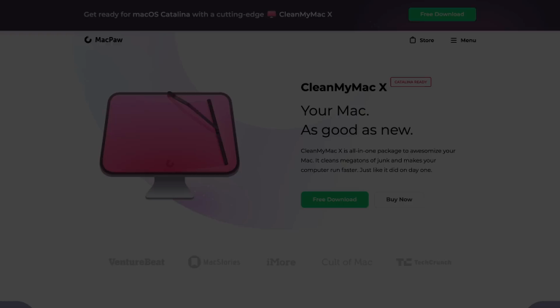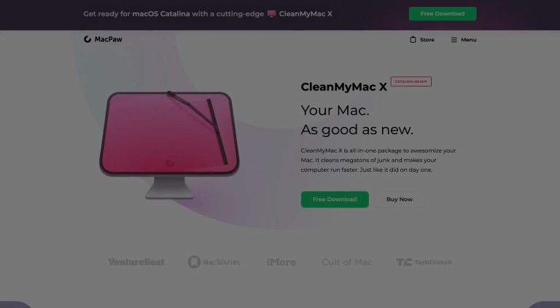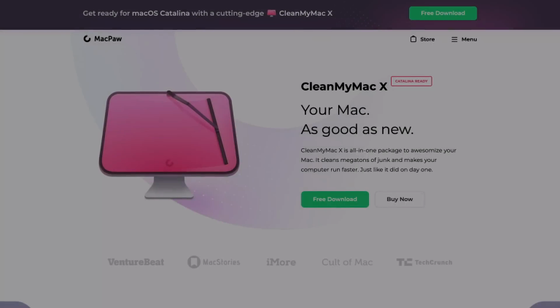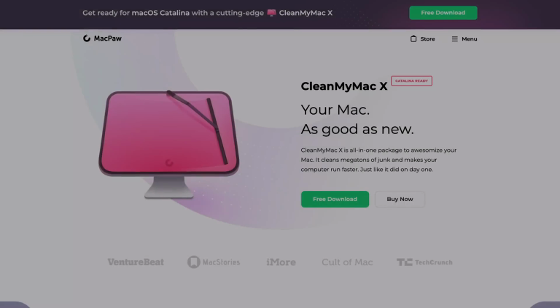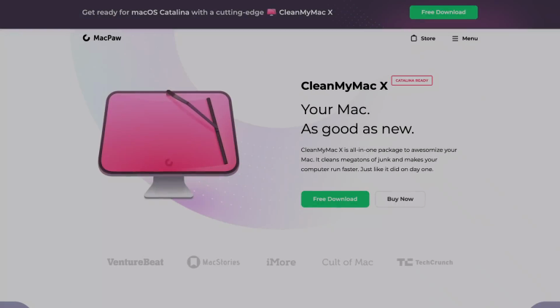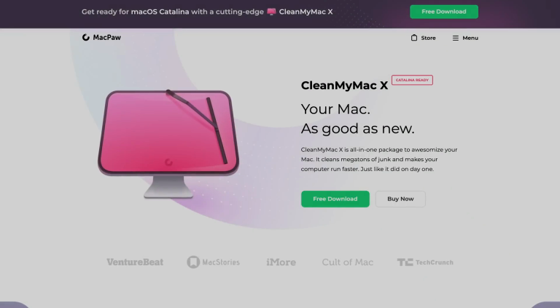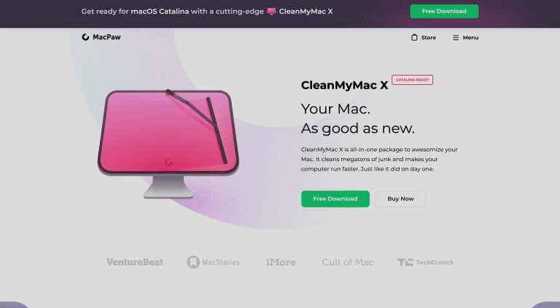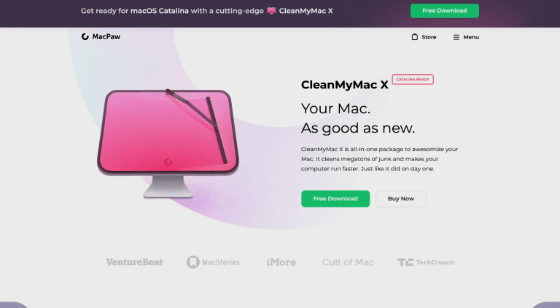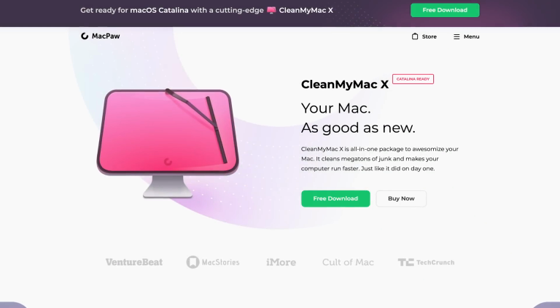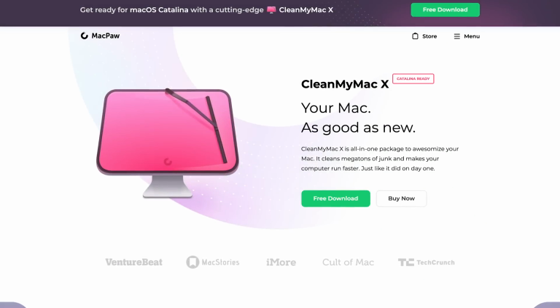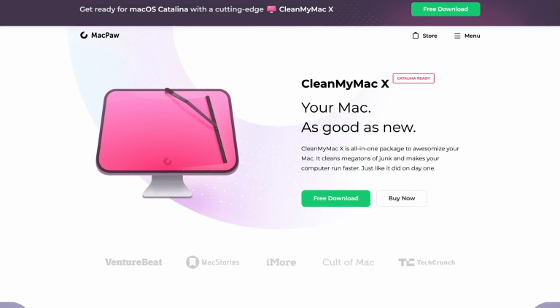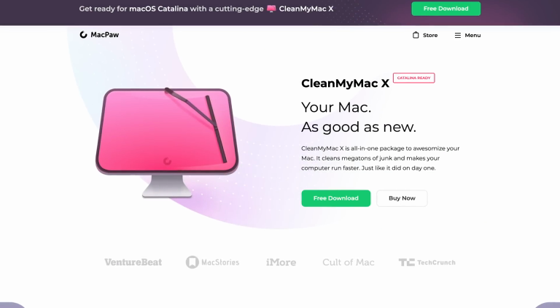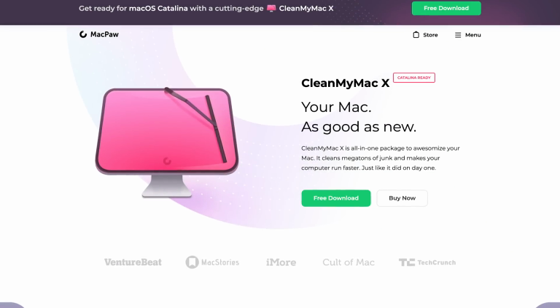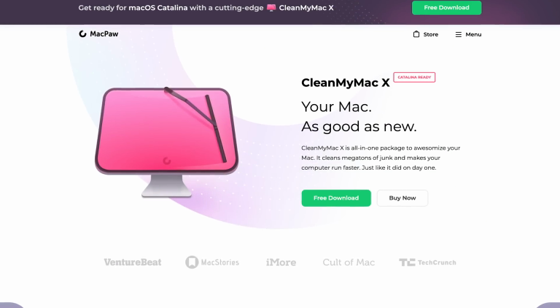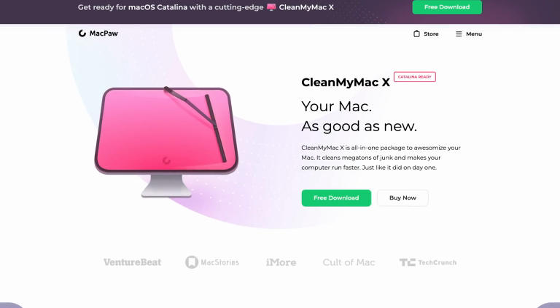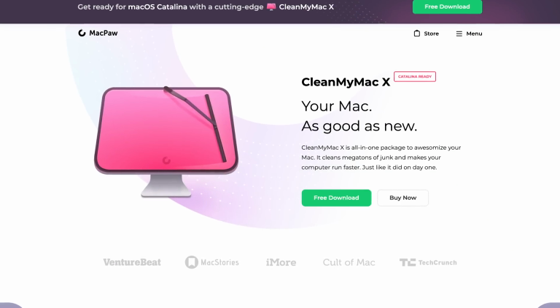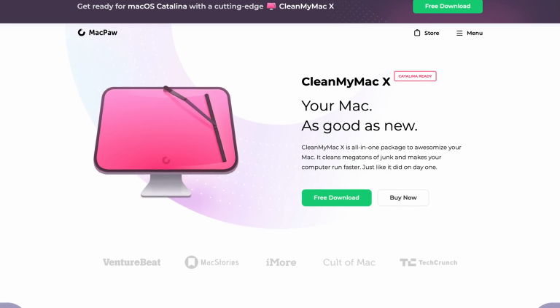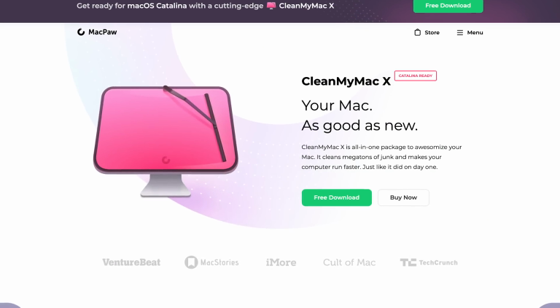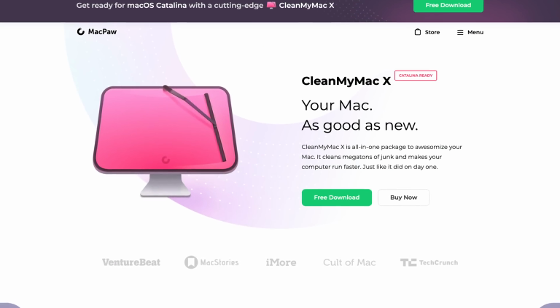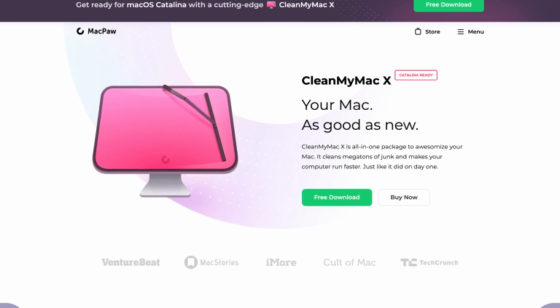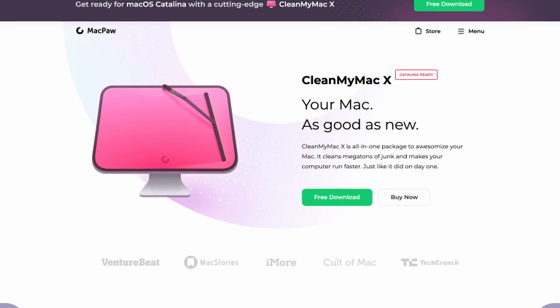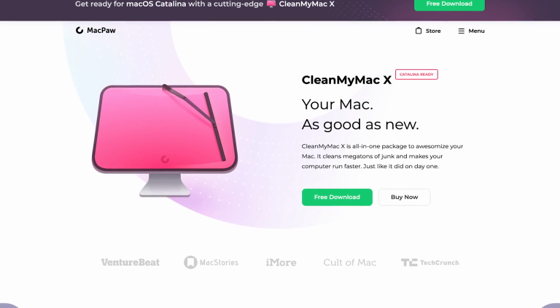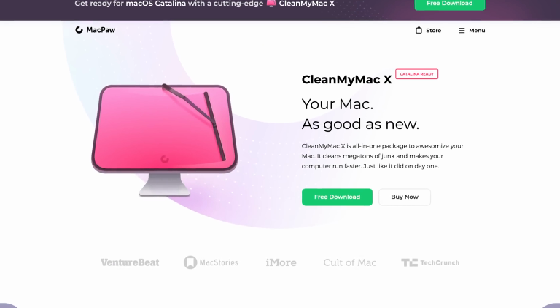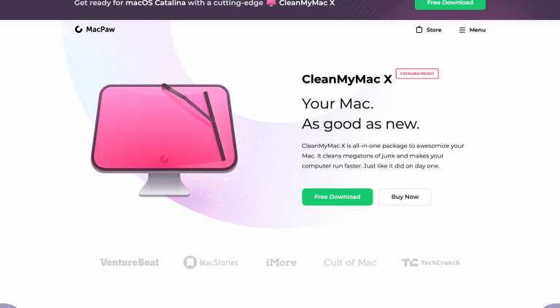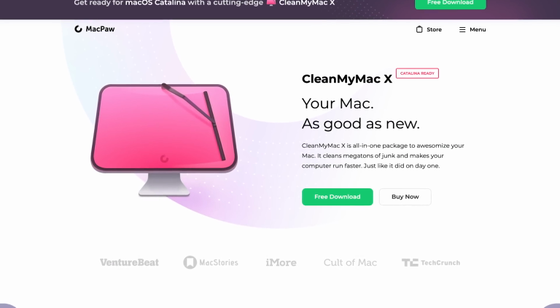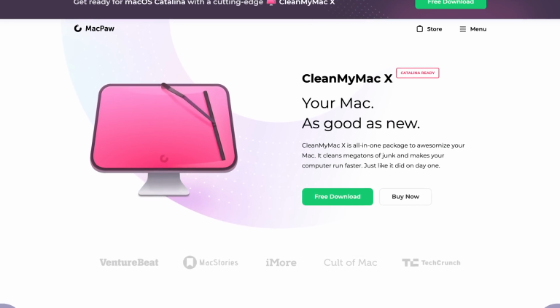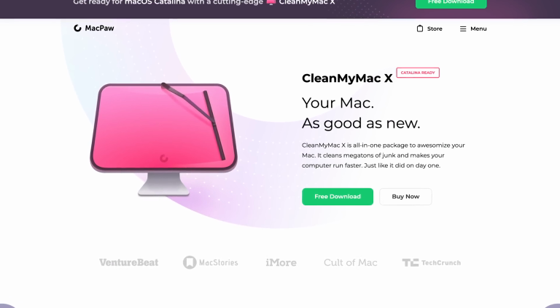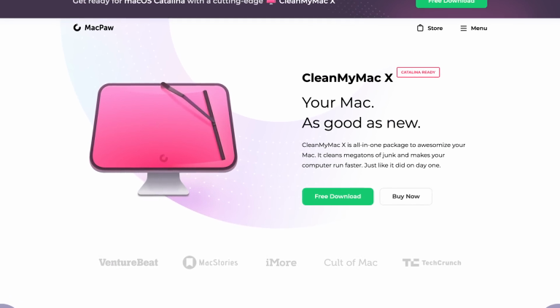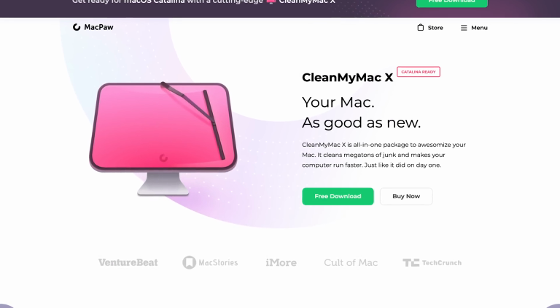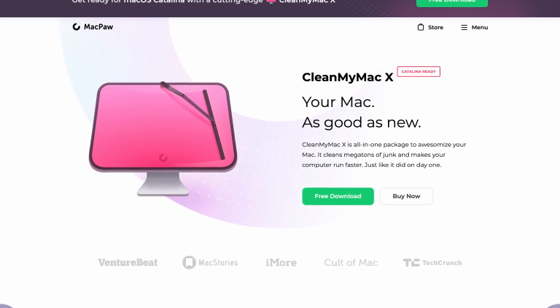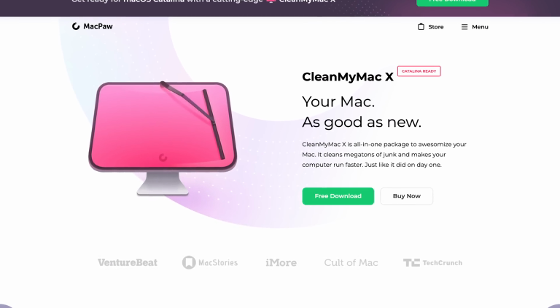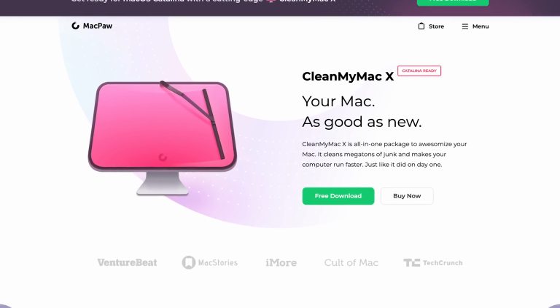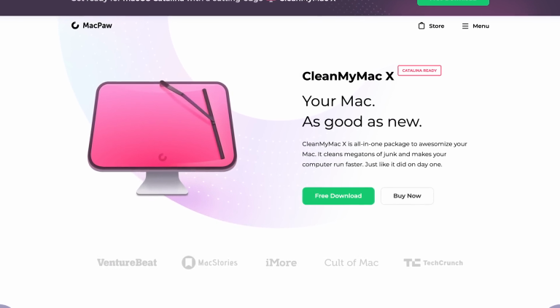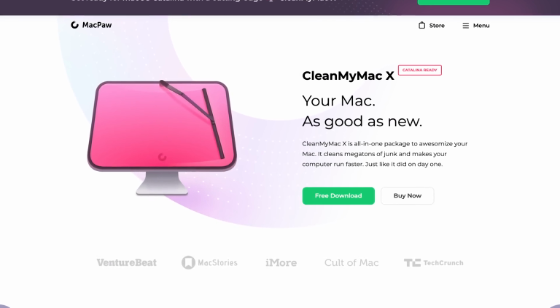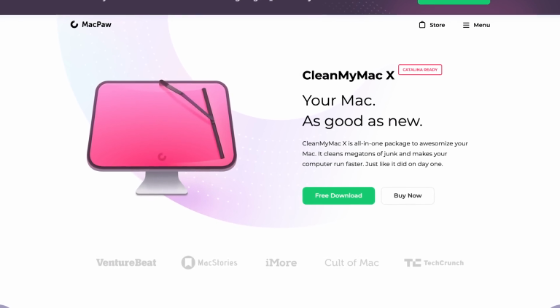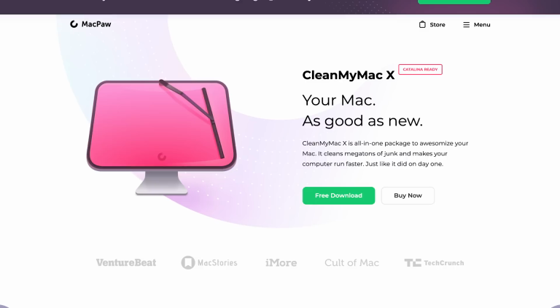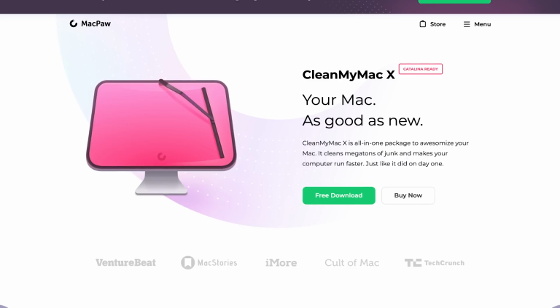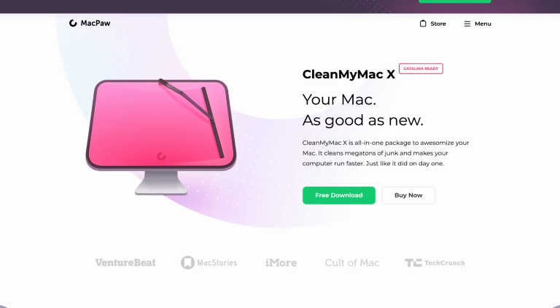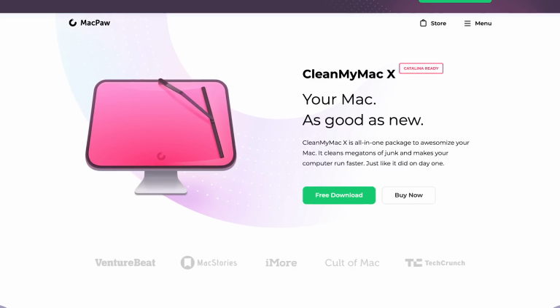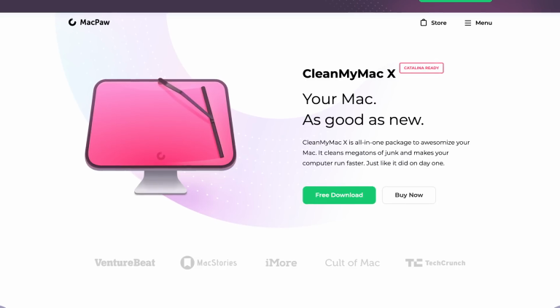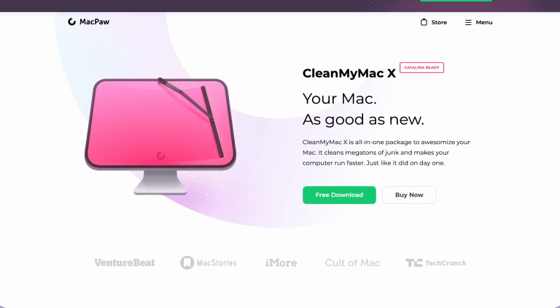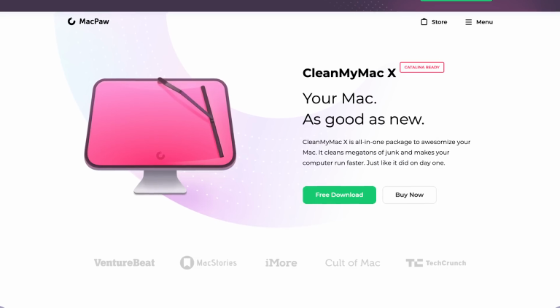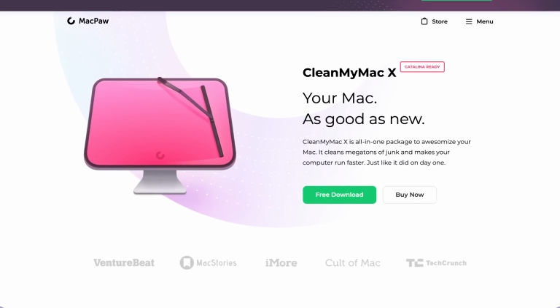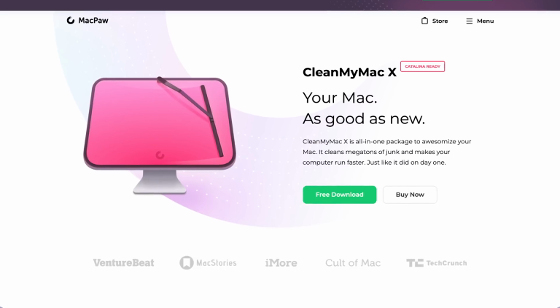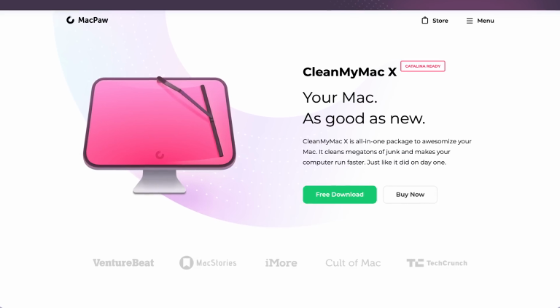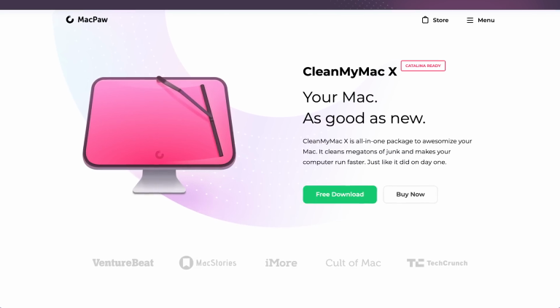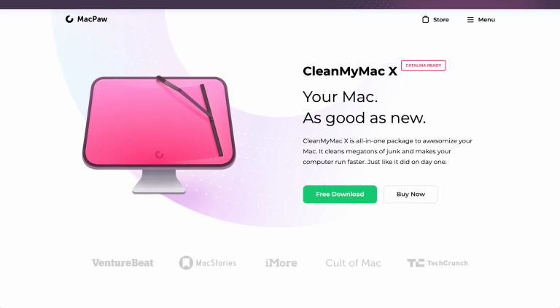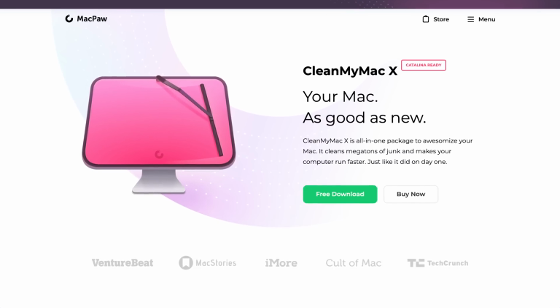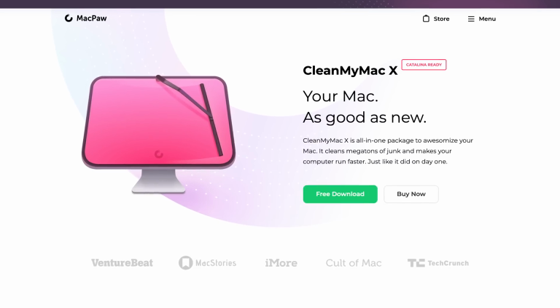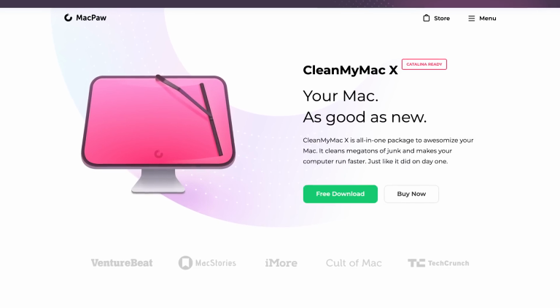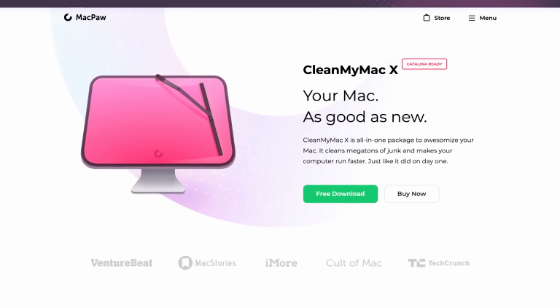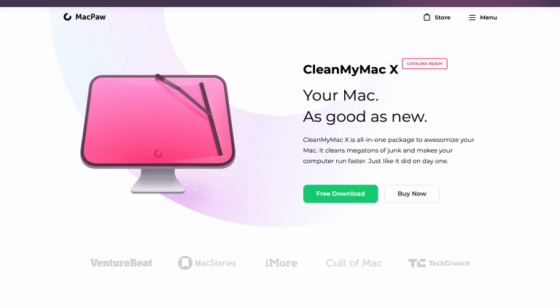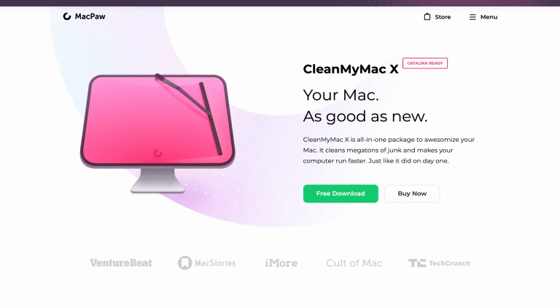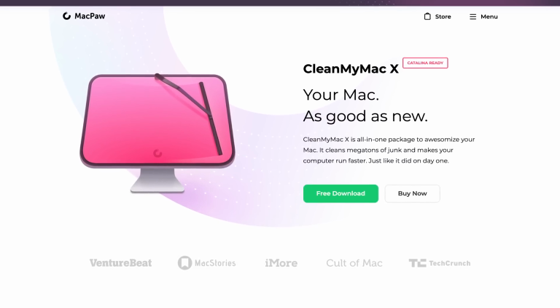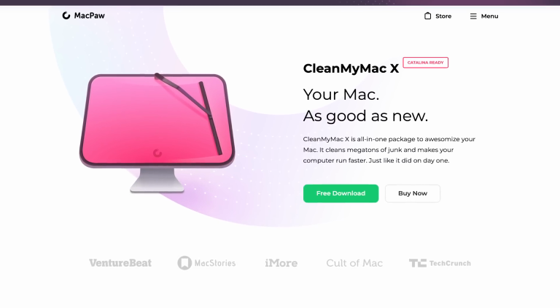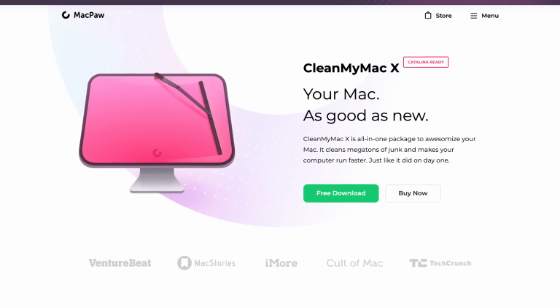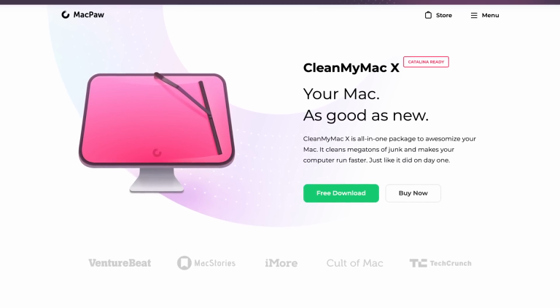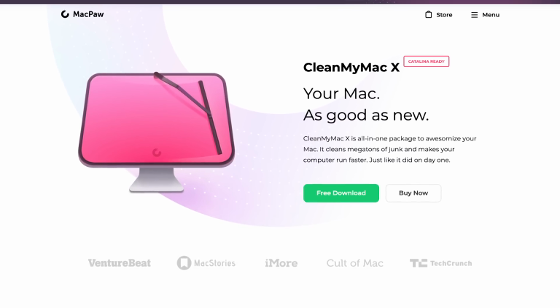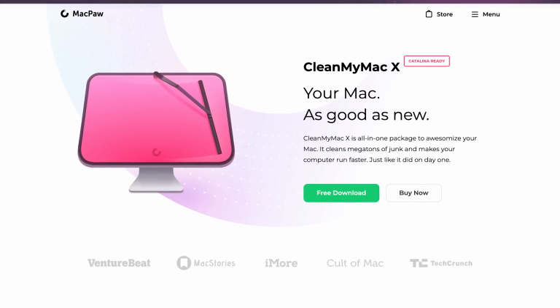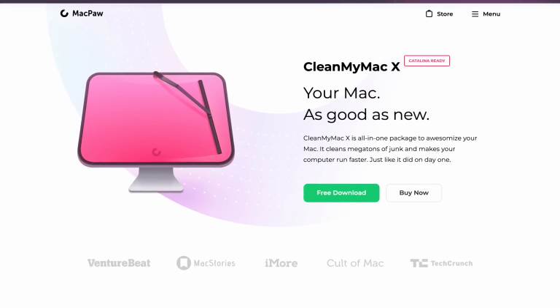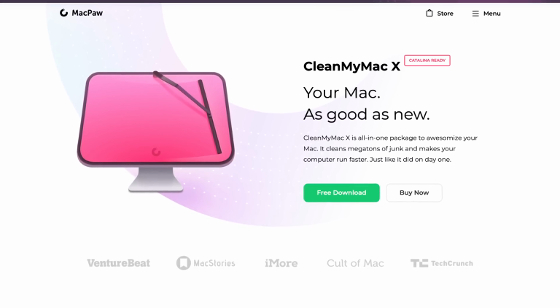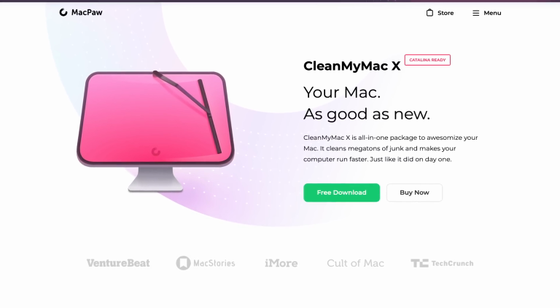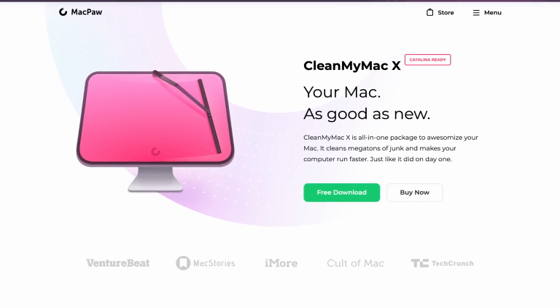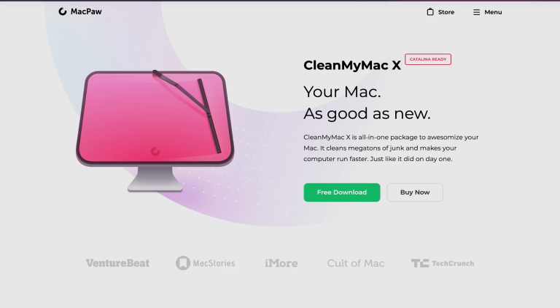This video is brought to you by CleanMyMac X, the all-in-one package to clean your Mac and make it run like it did on day one.